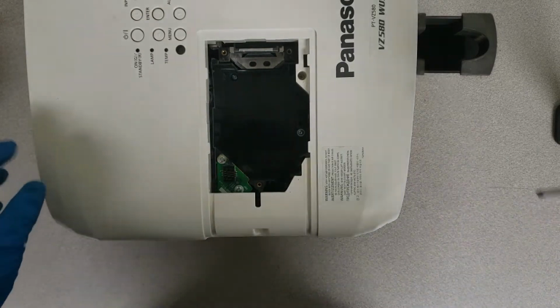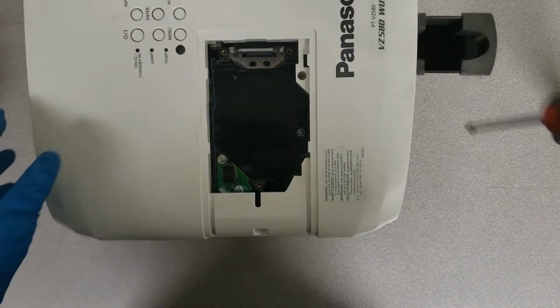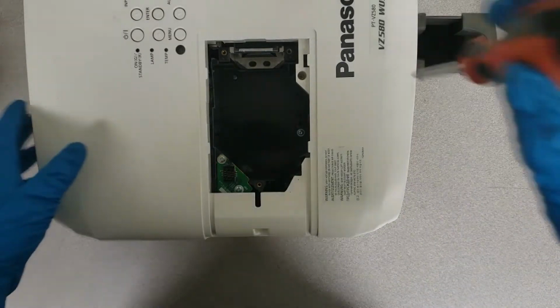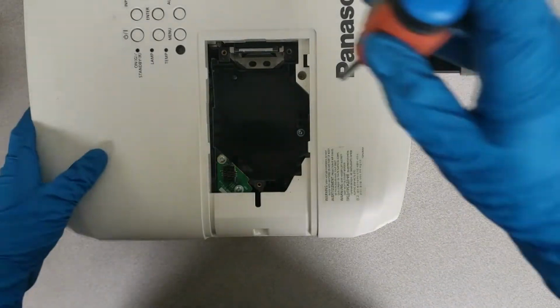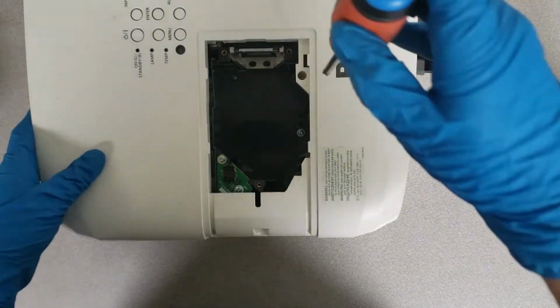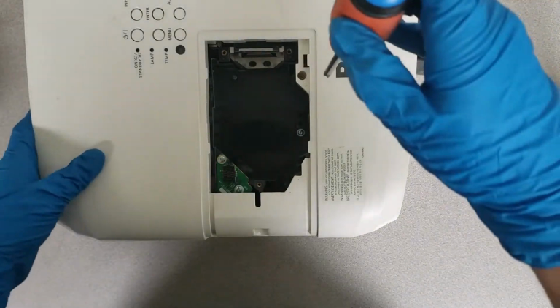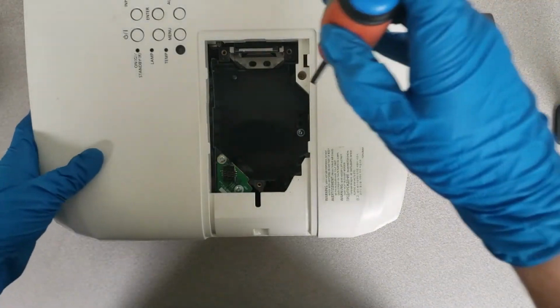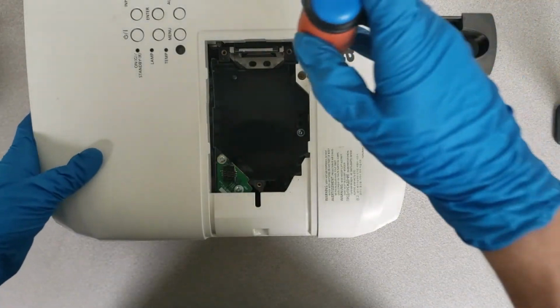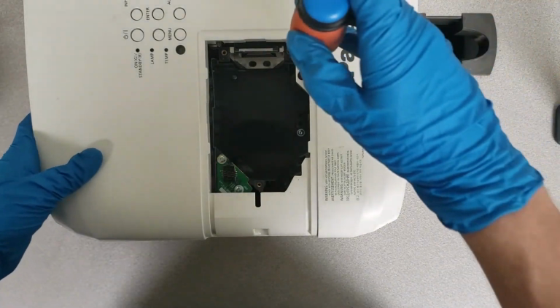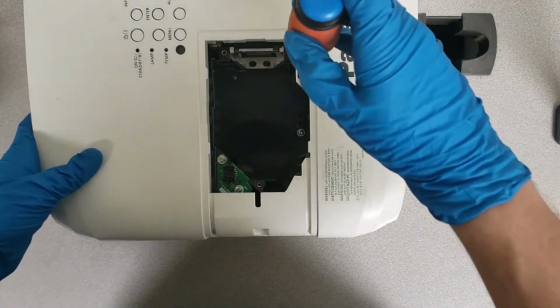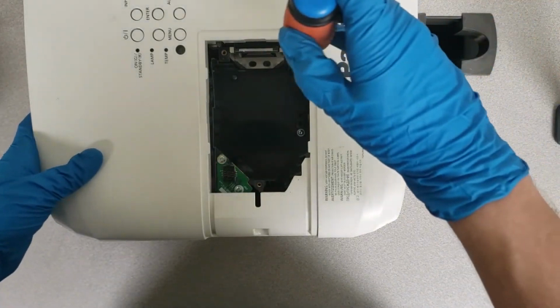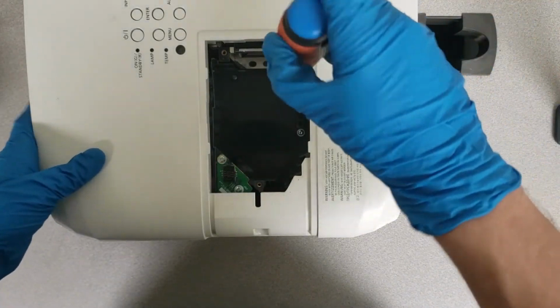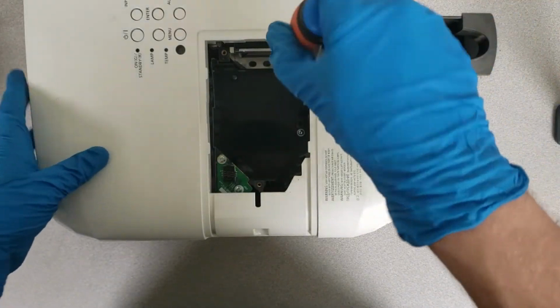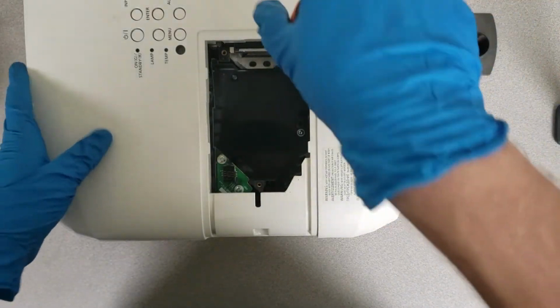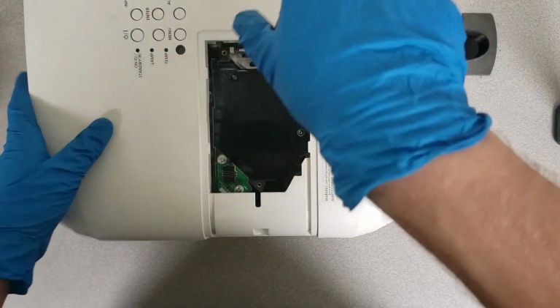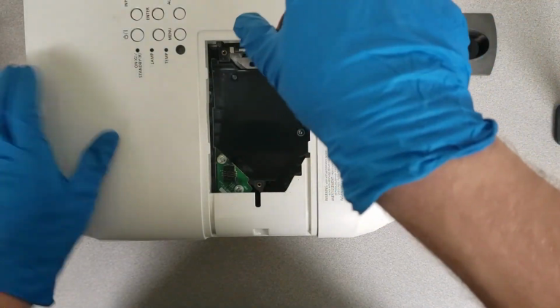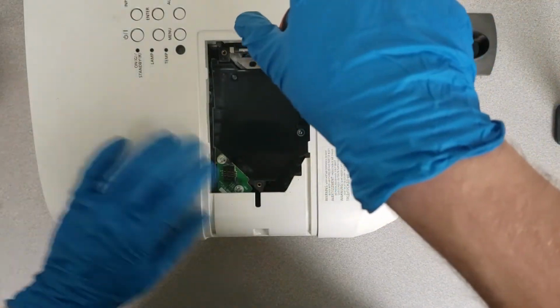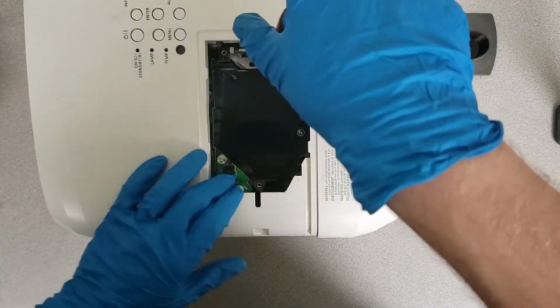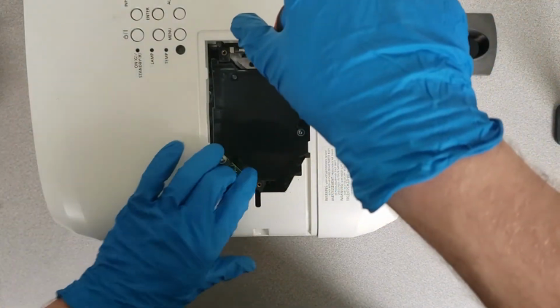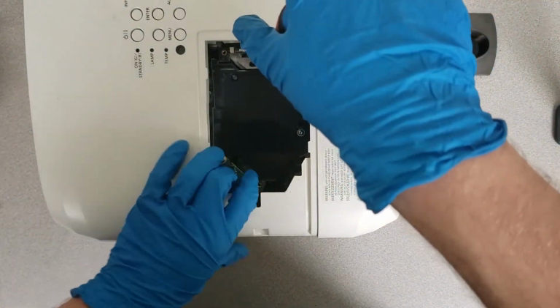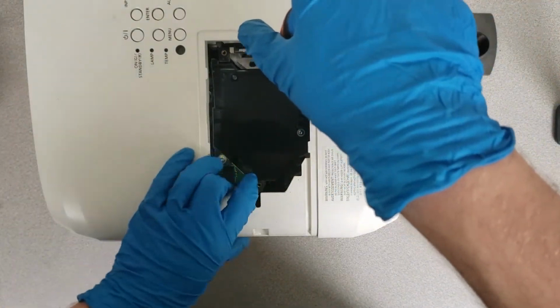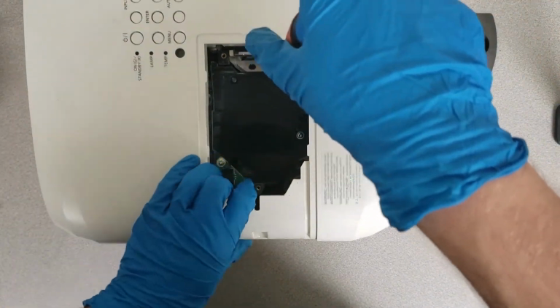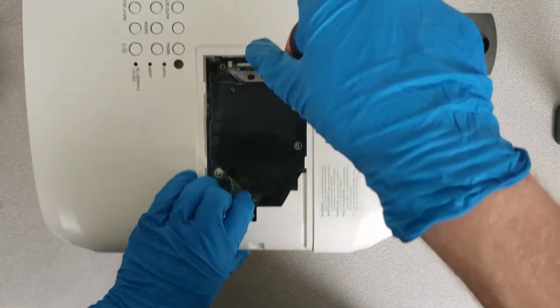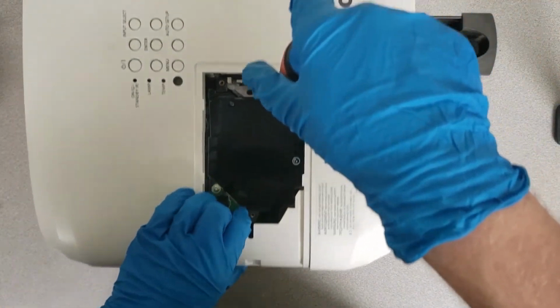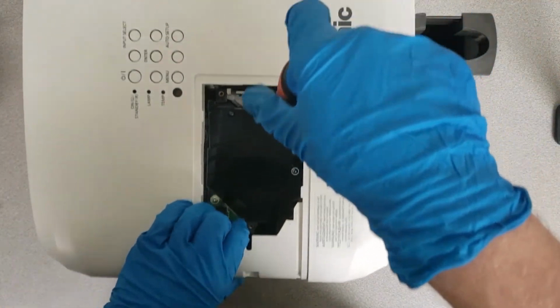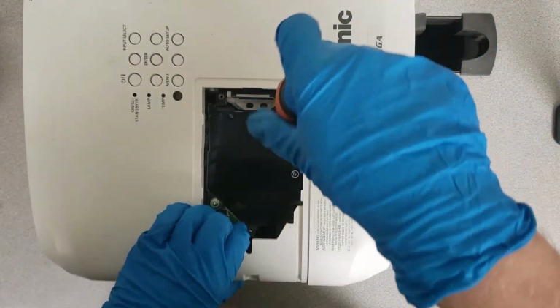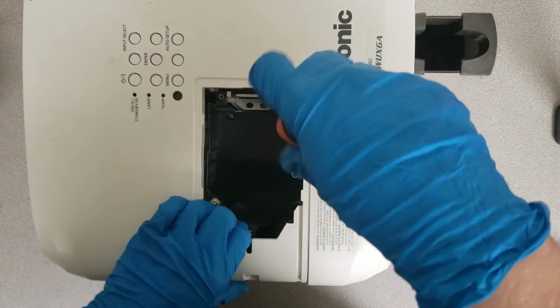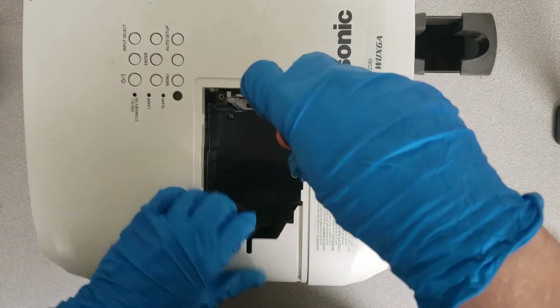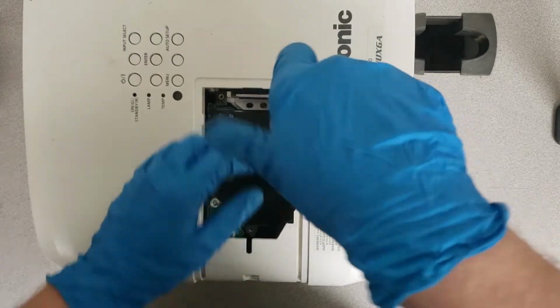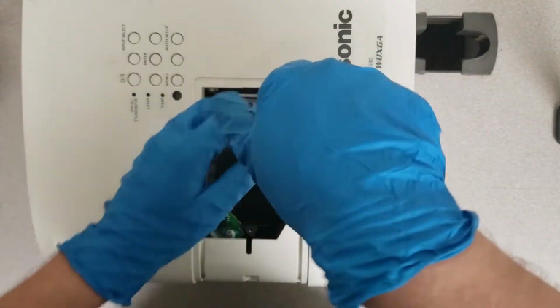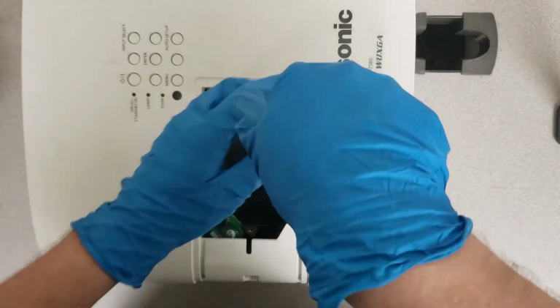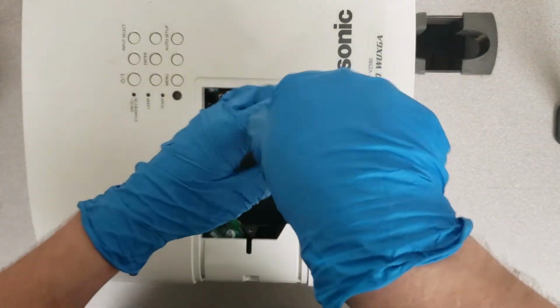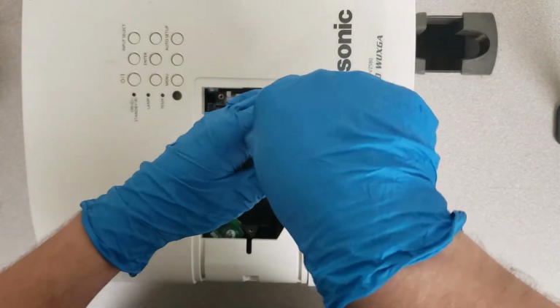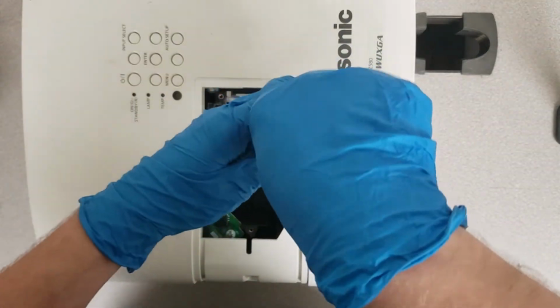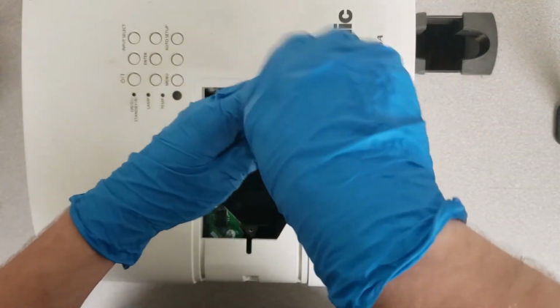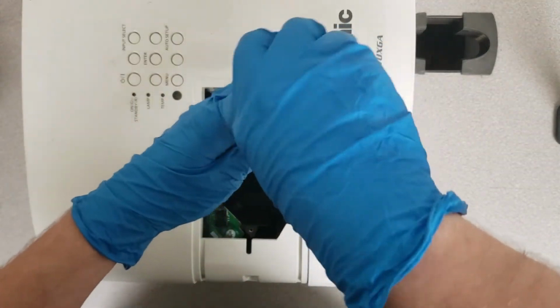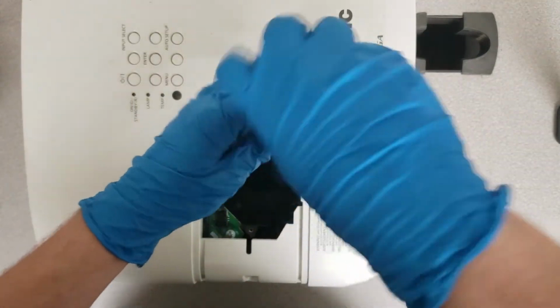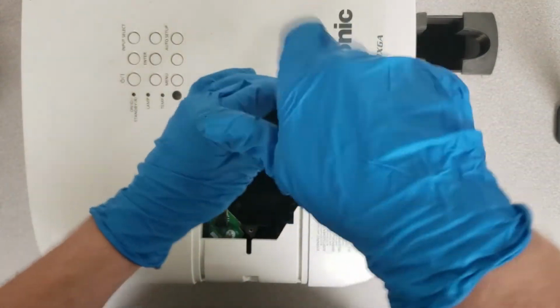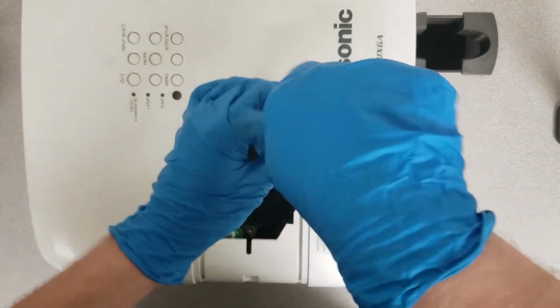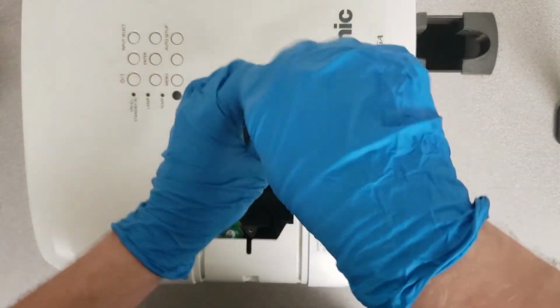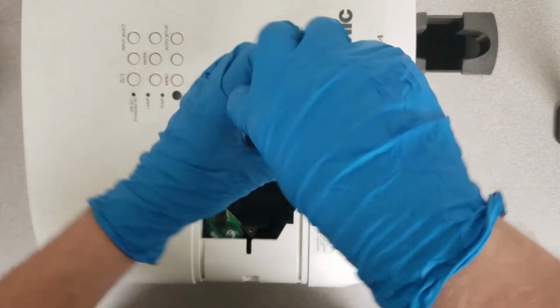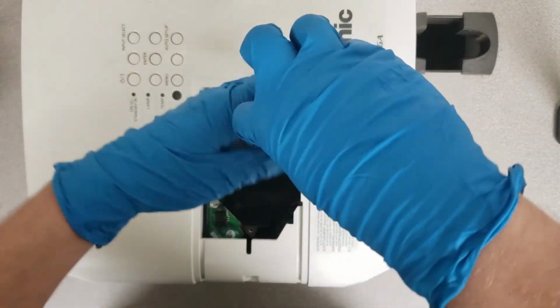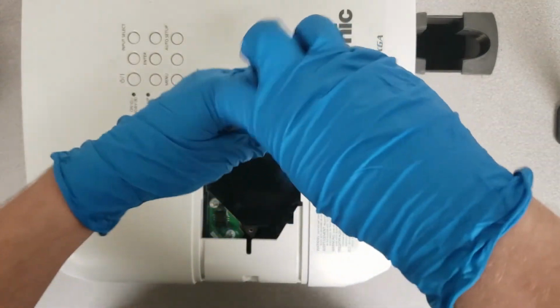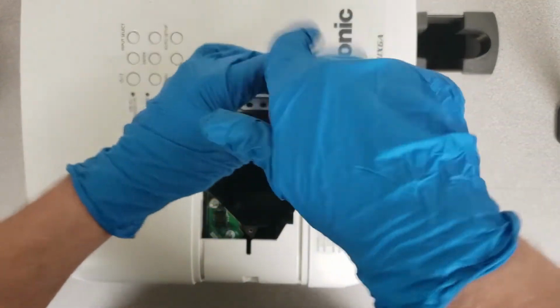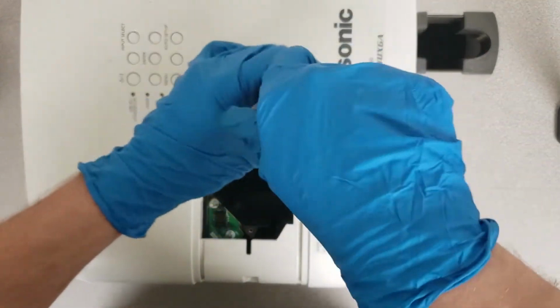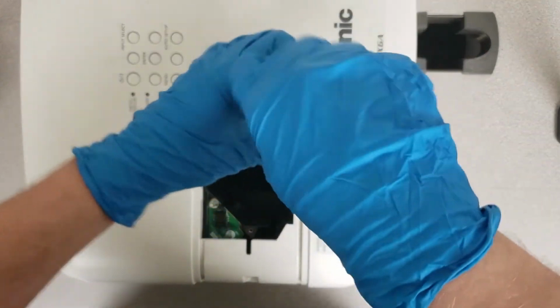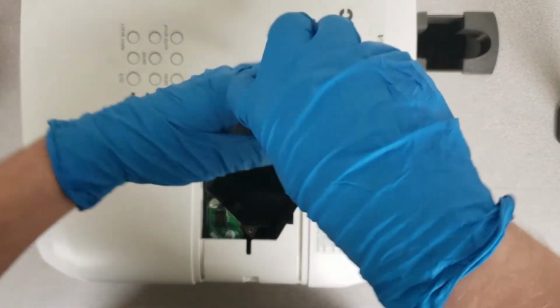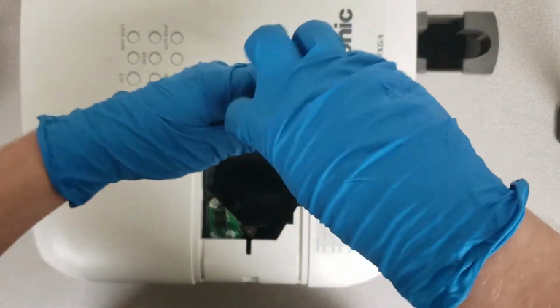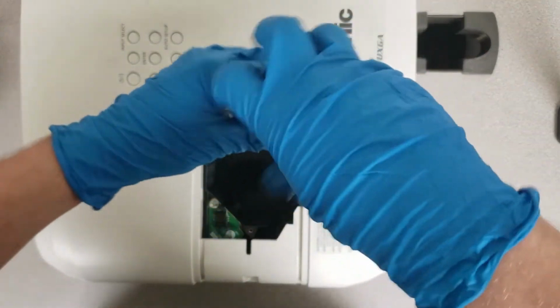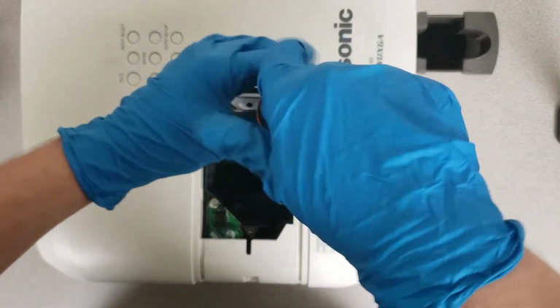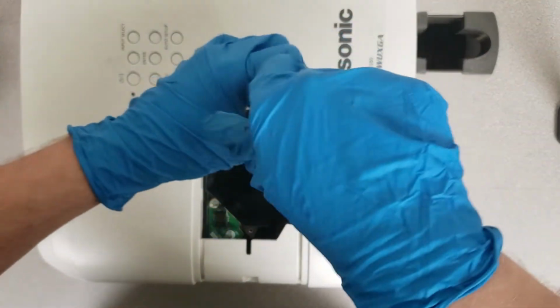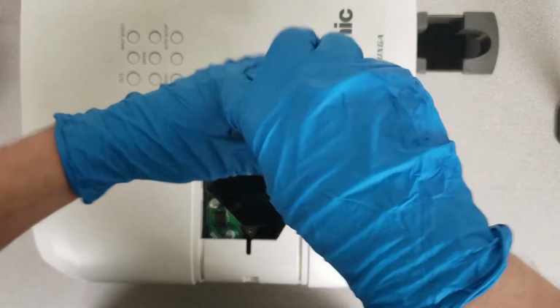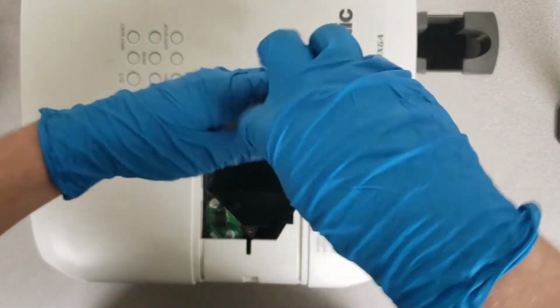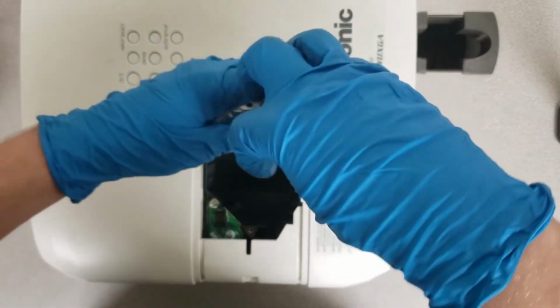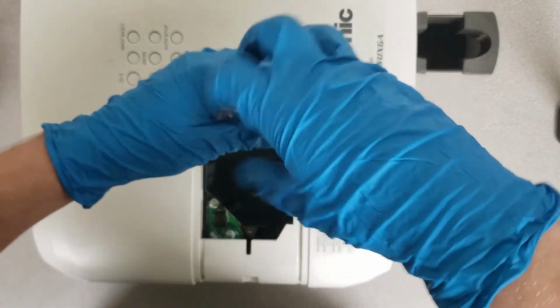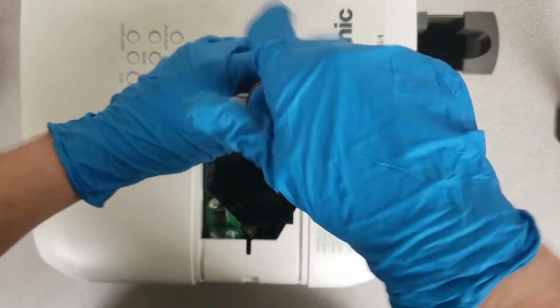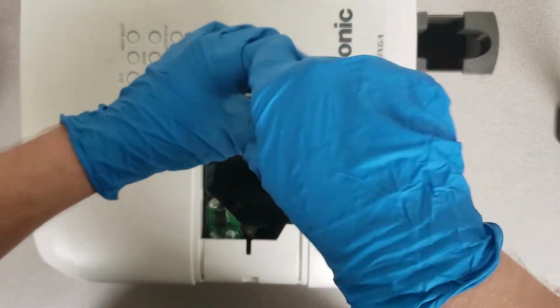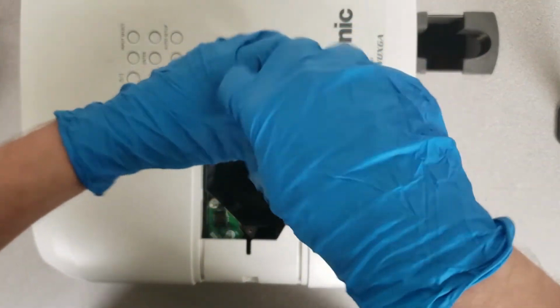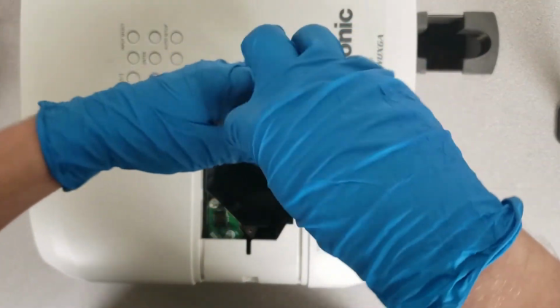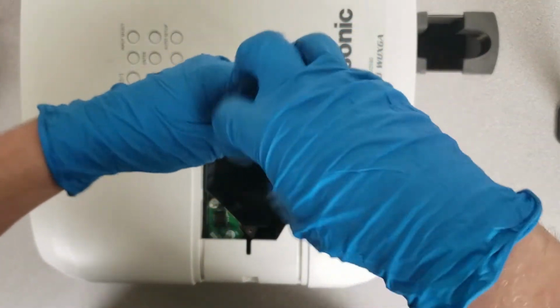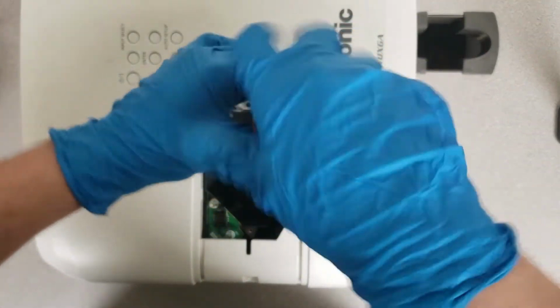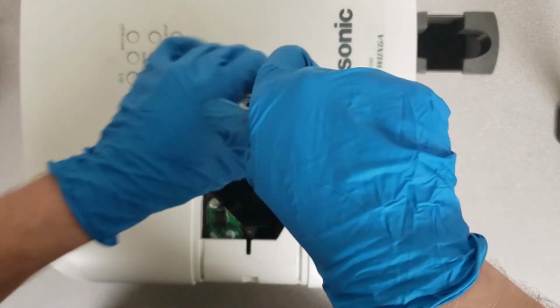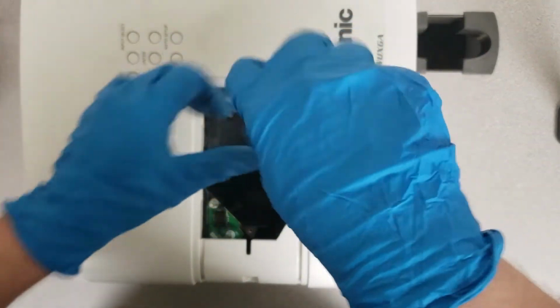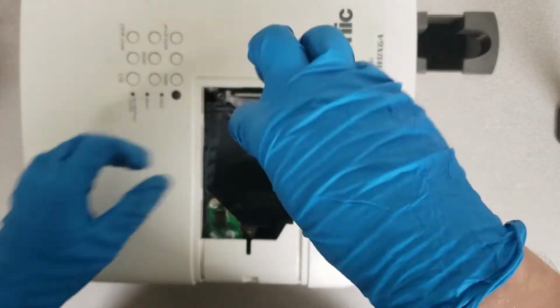There's one screw up here at the top. Keep track of this screw because it's going to be a different size from all of the rest that we're going to remove today.